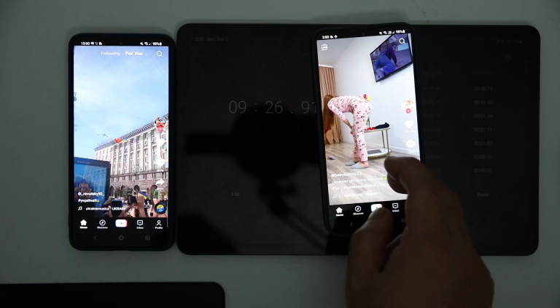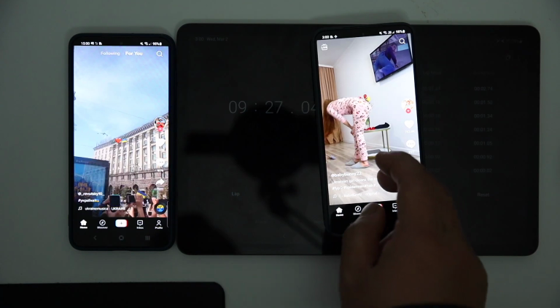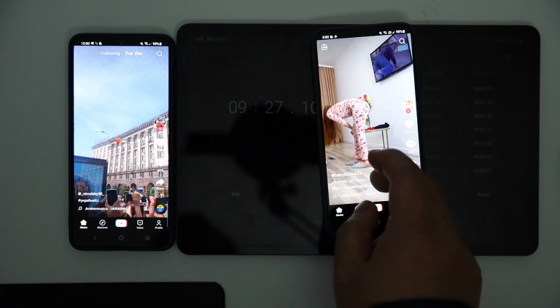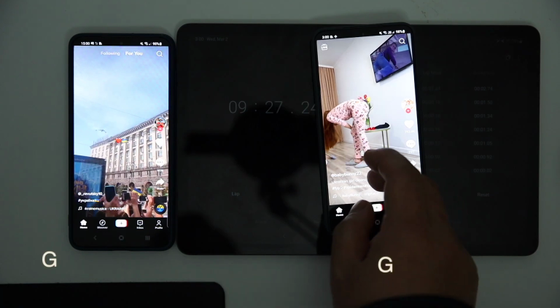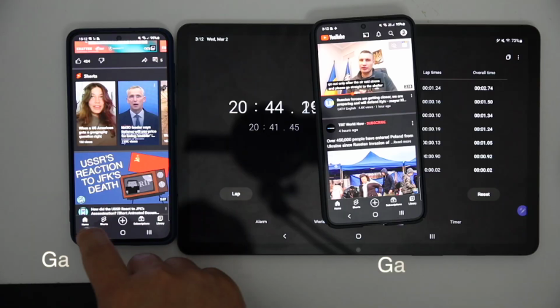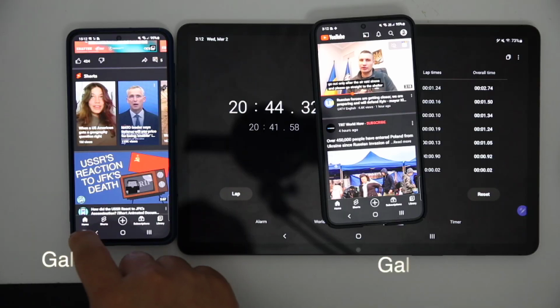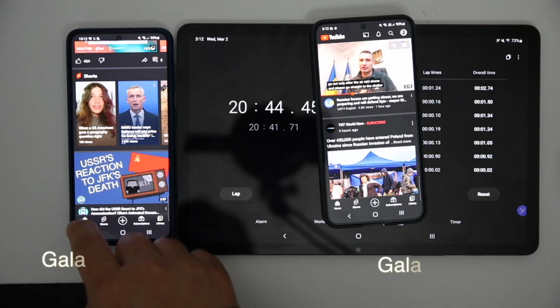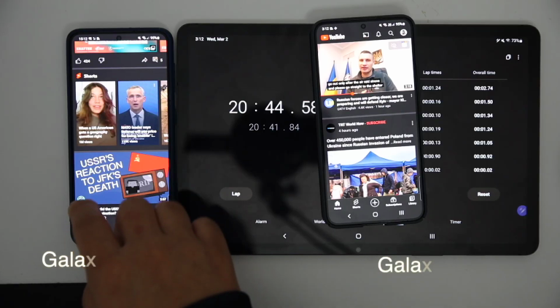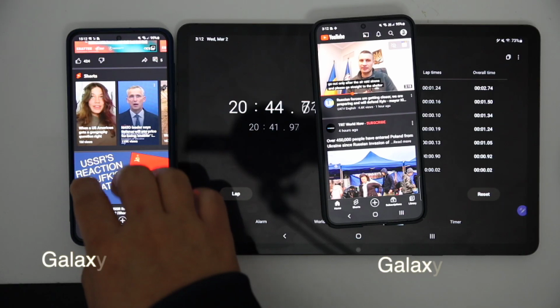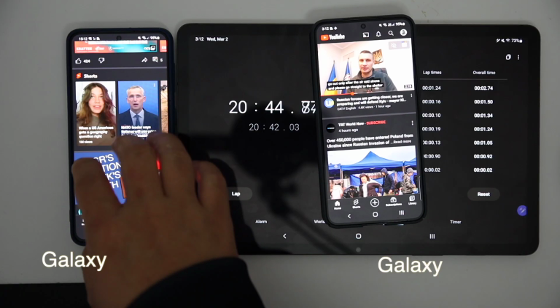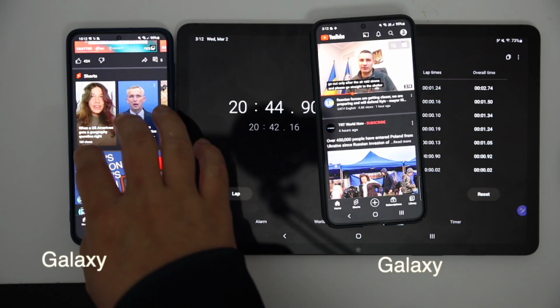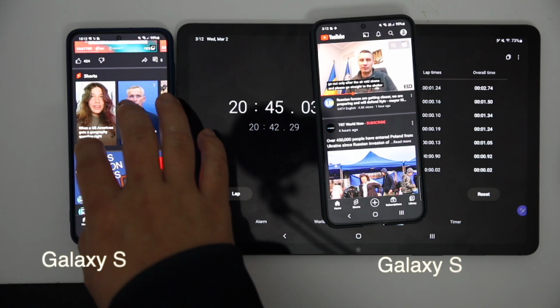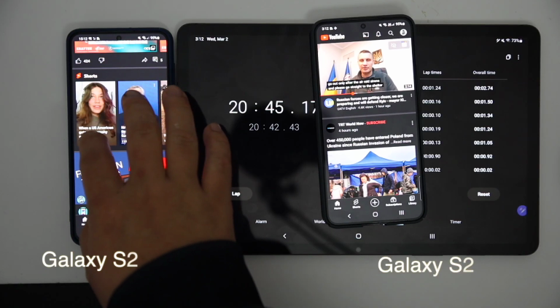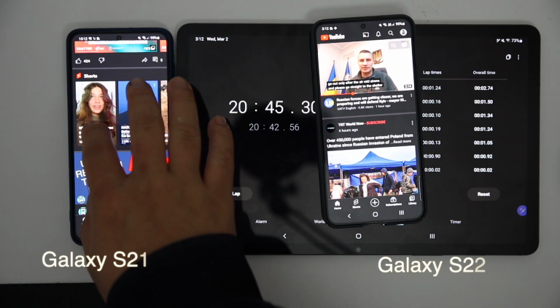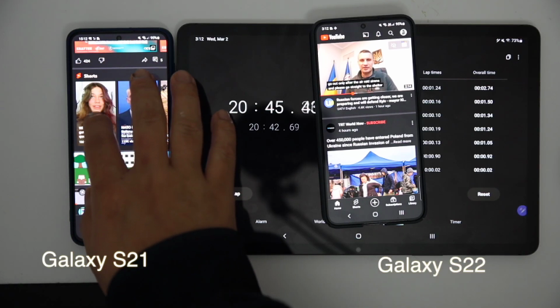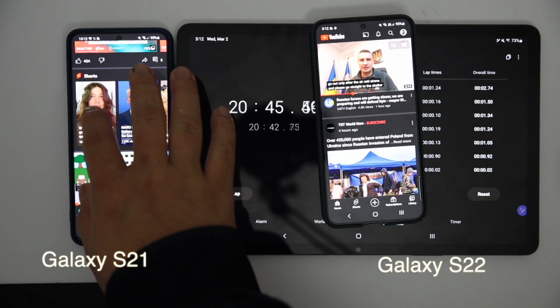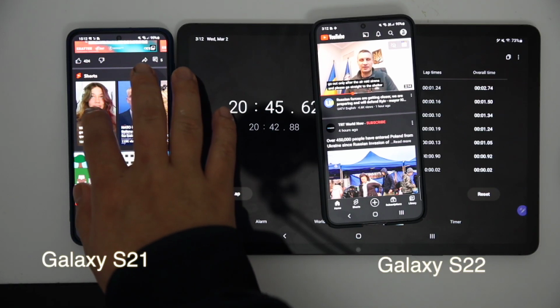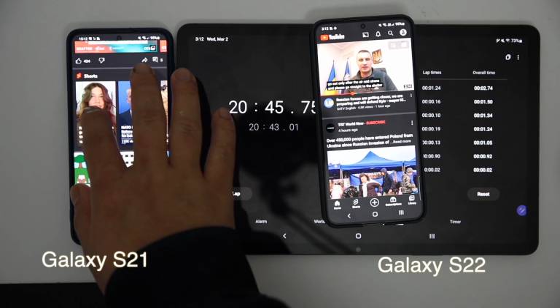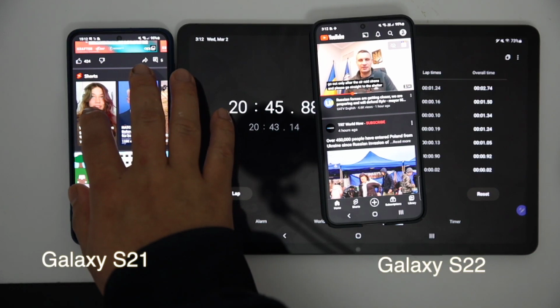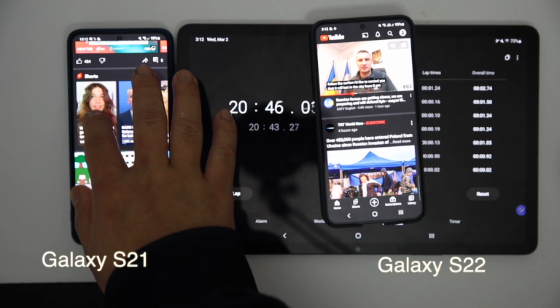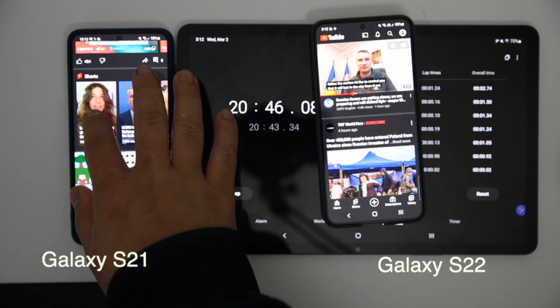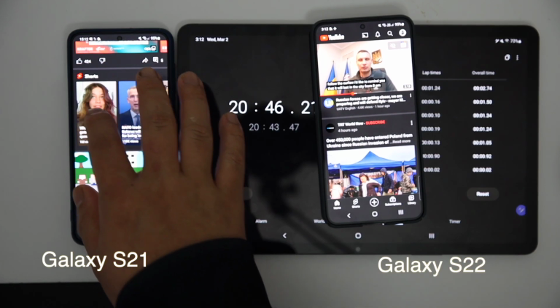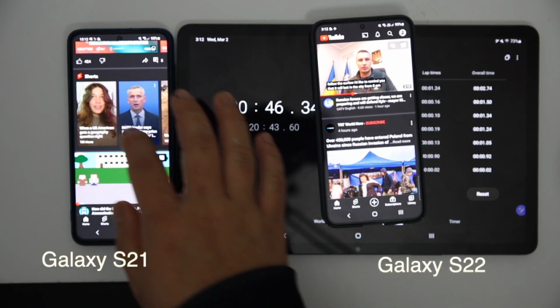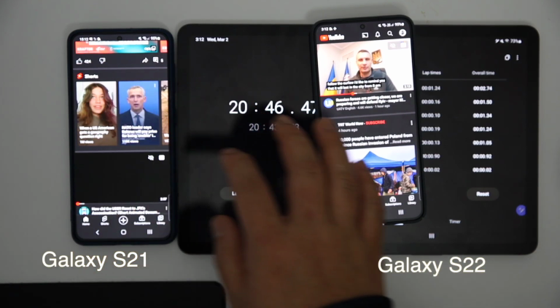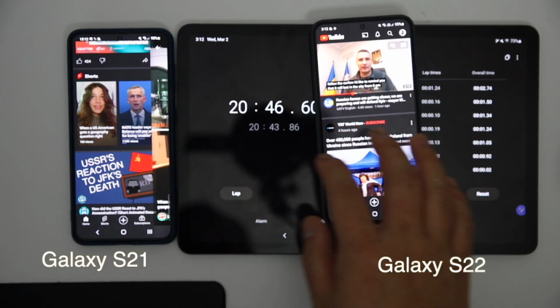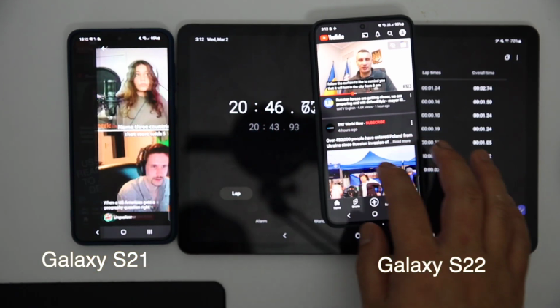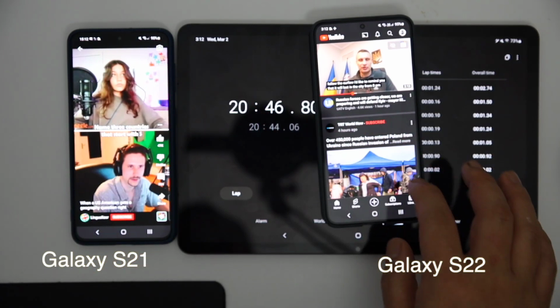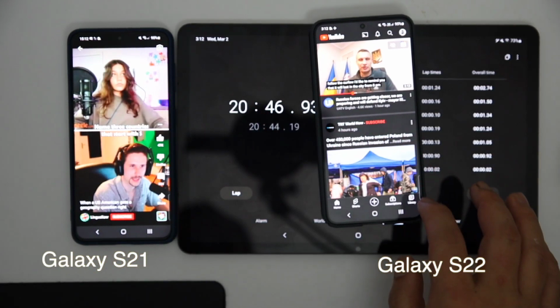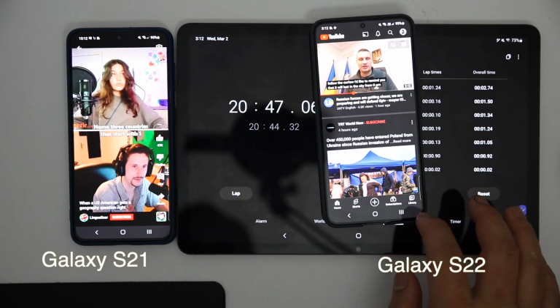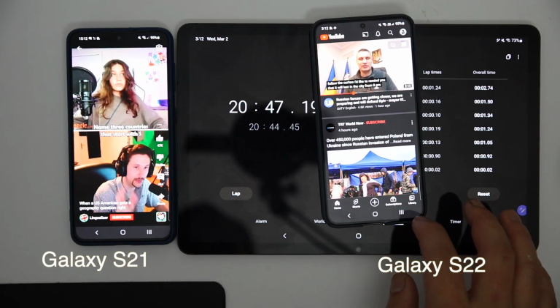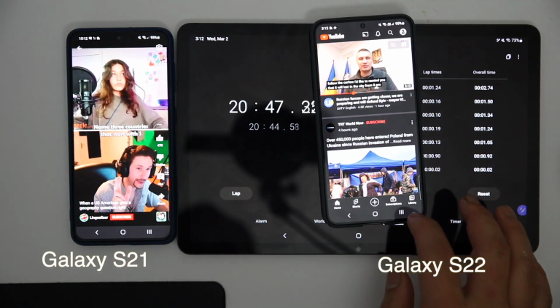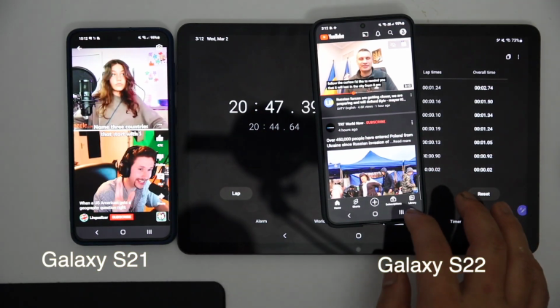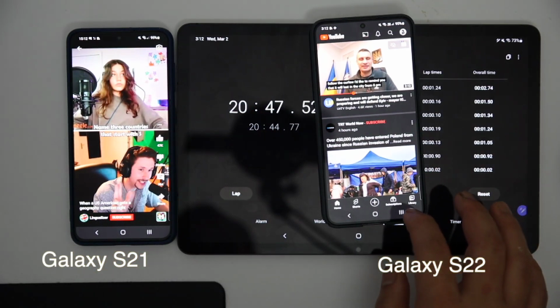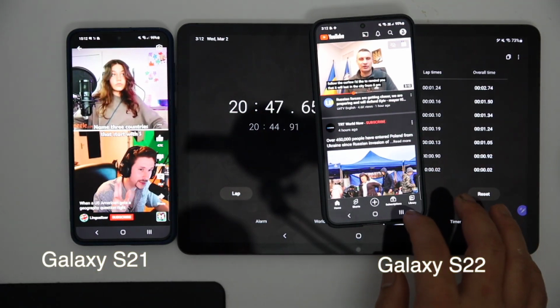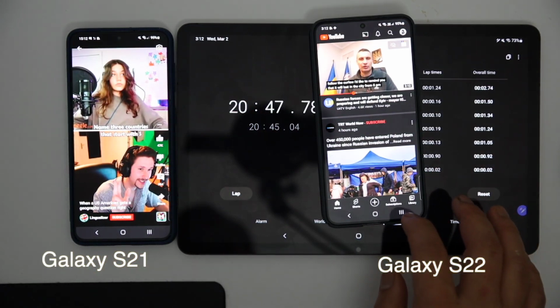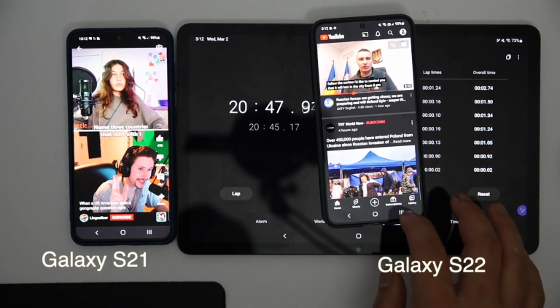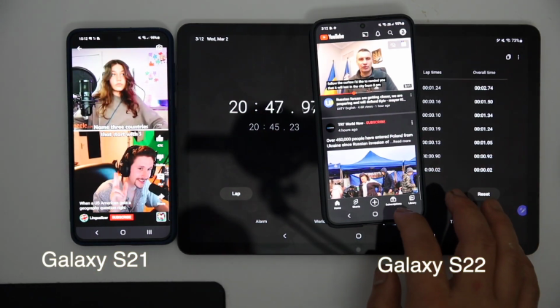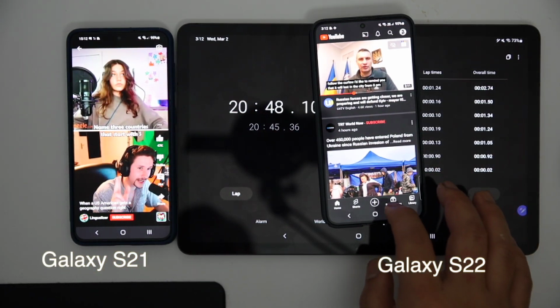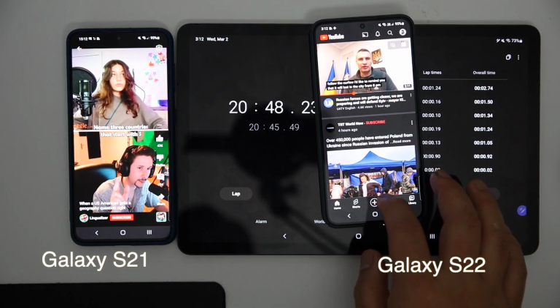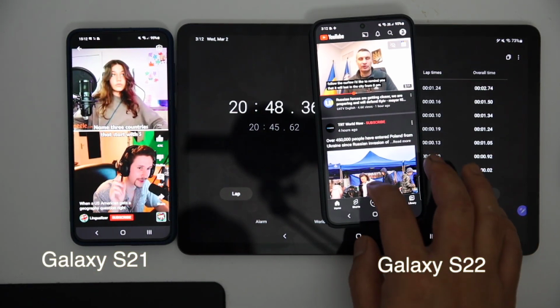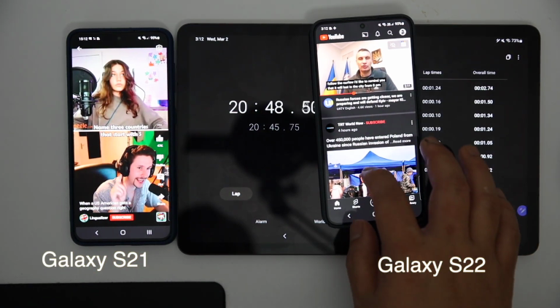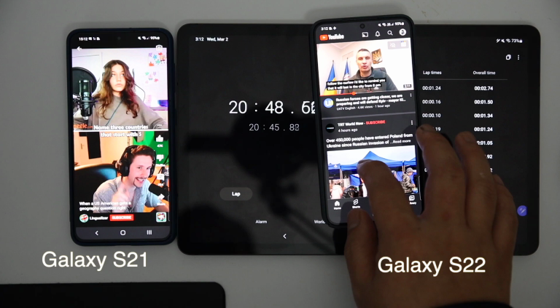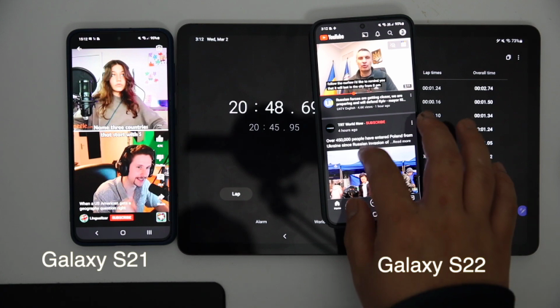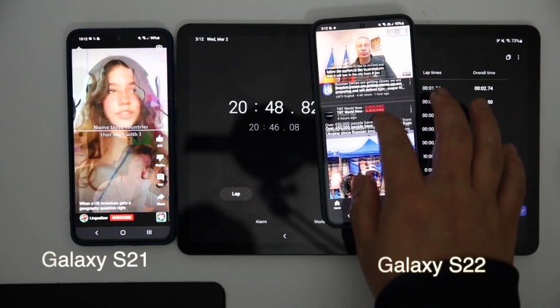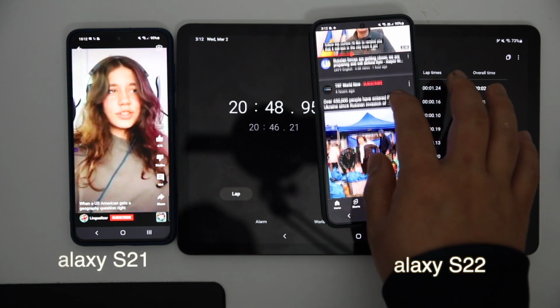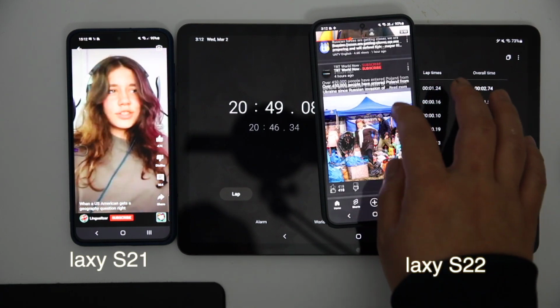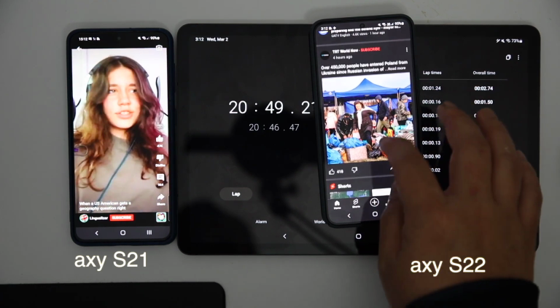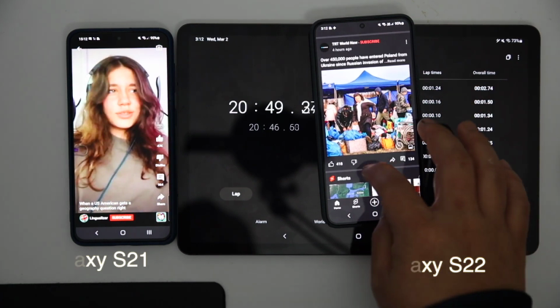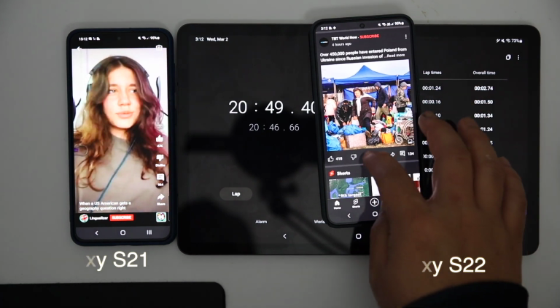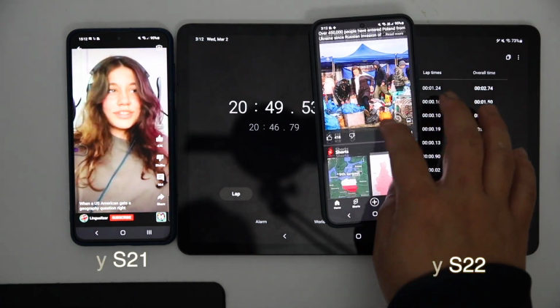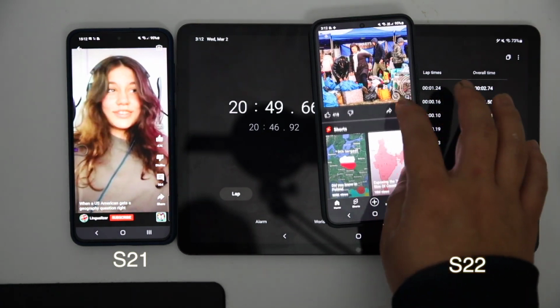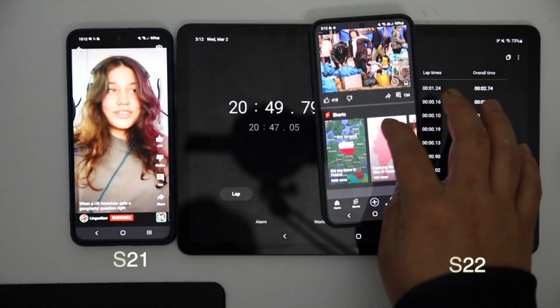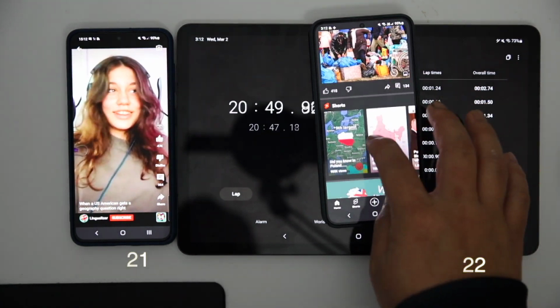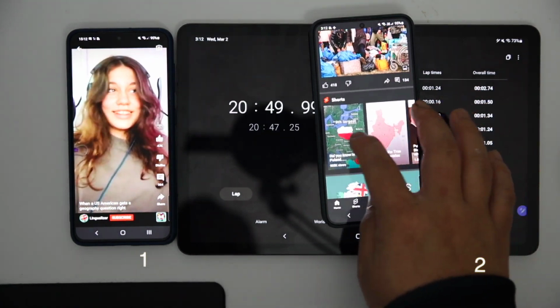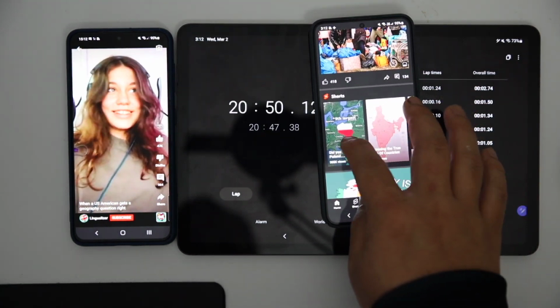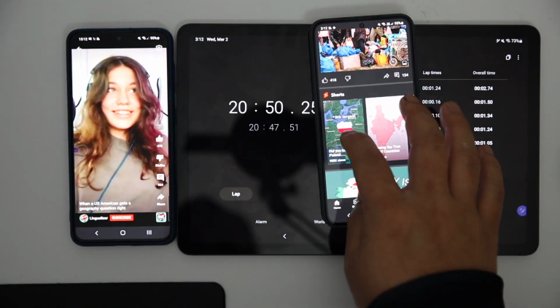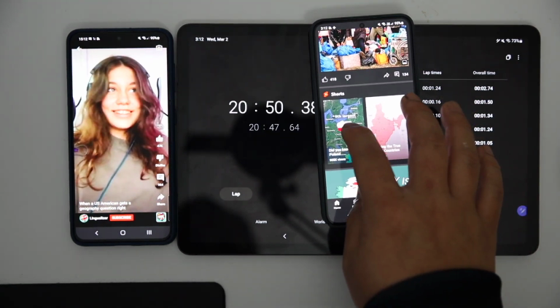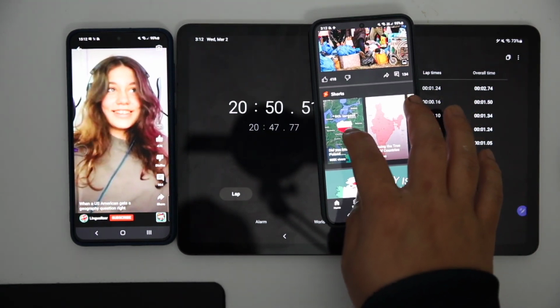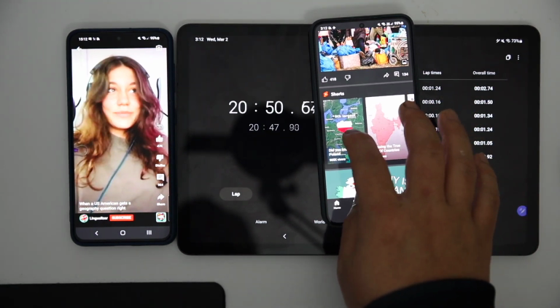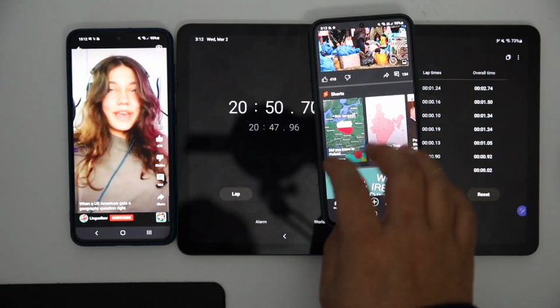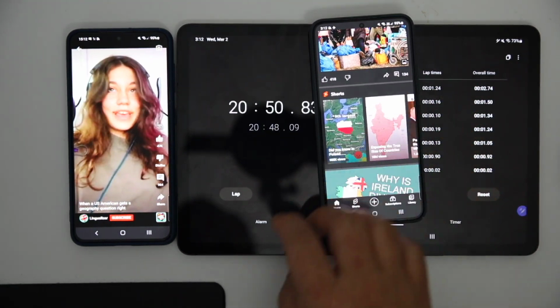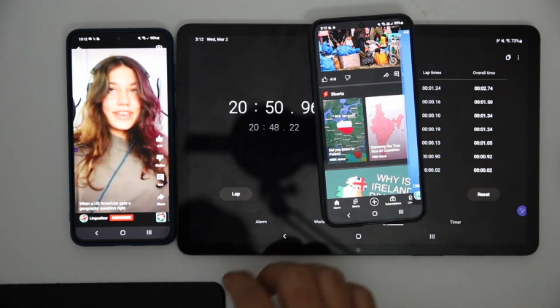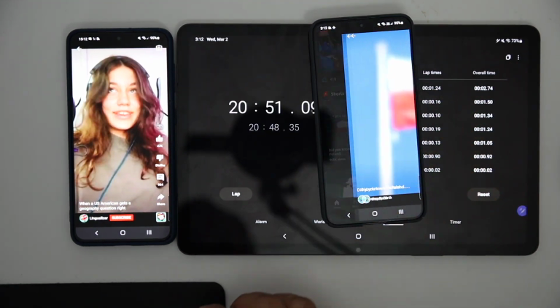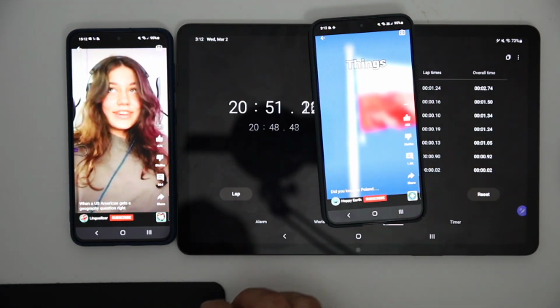After 20 minutes of using TikTok, both devices lost around 5 percent of their battery. Now let's start with YouTube.